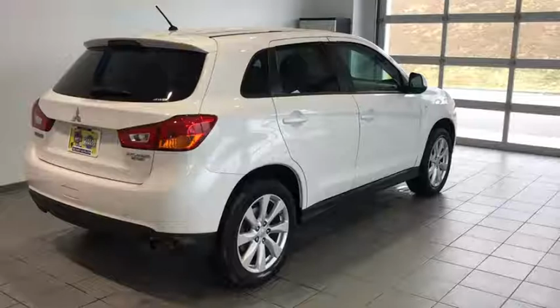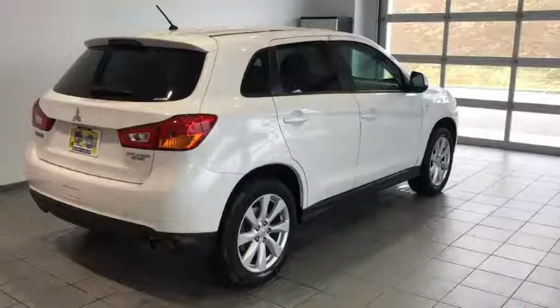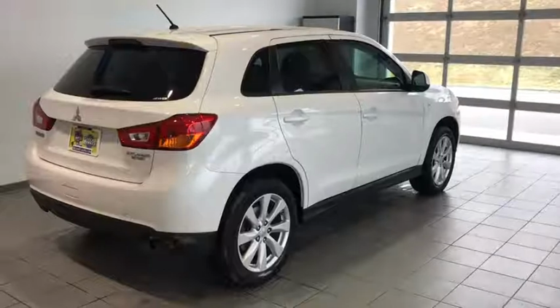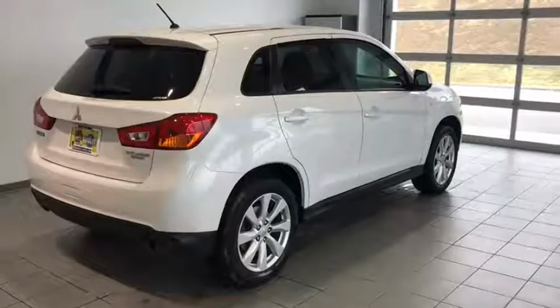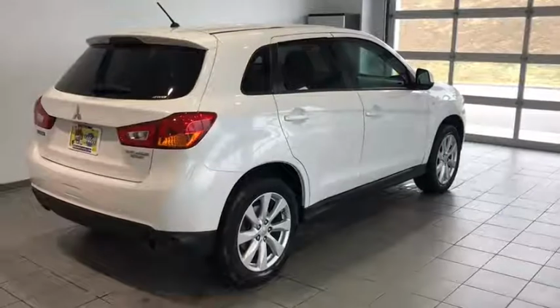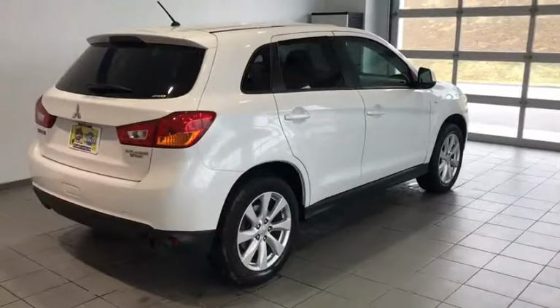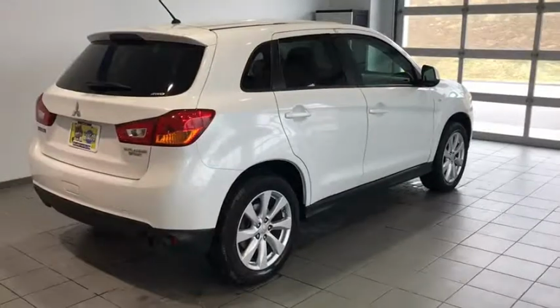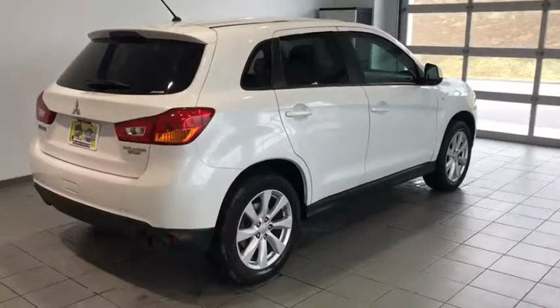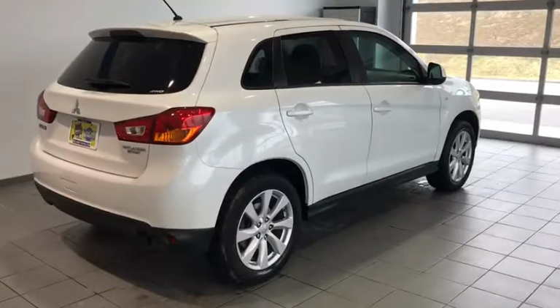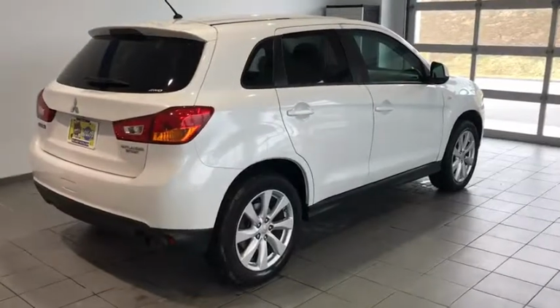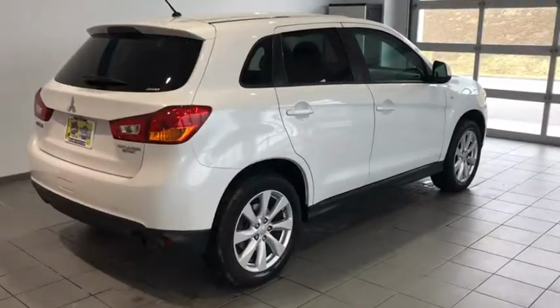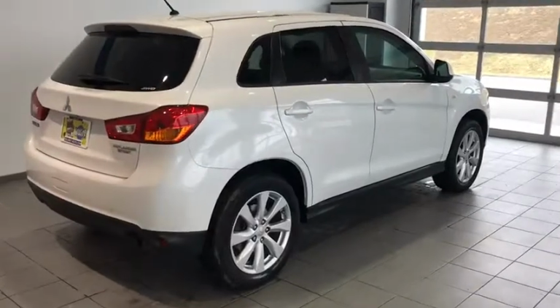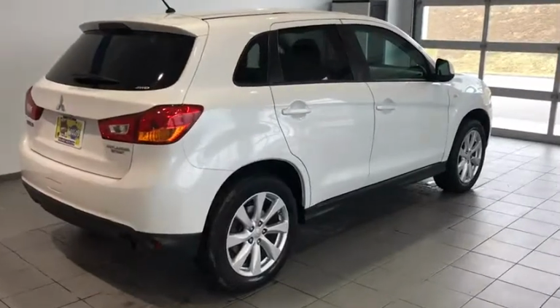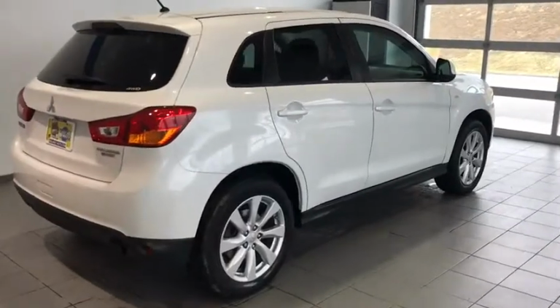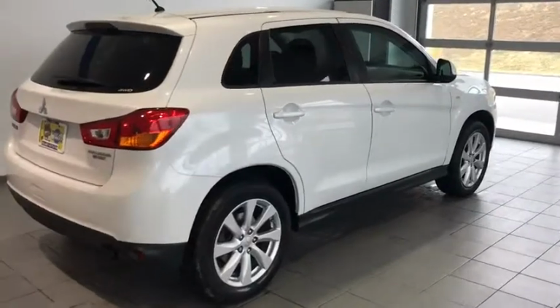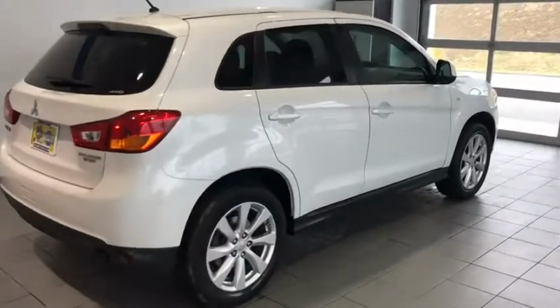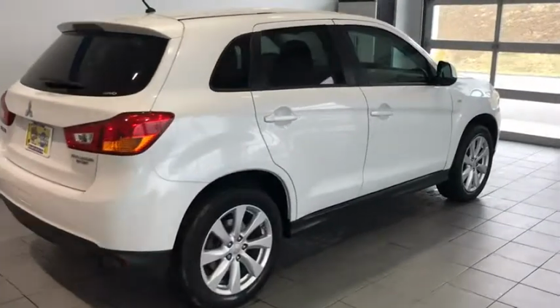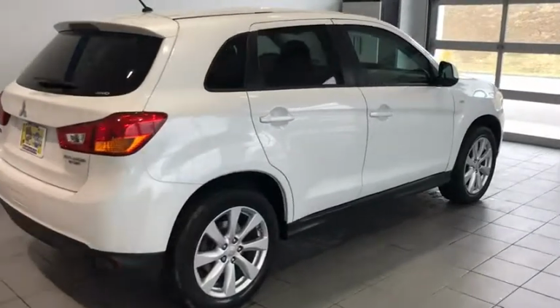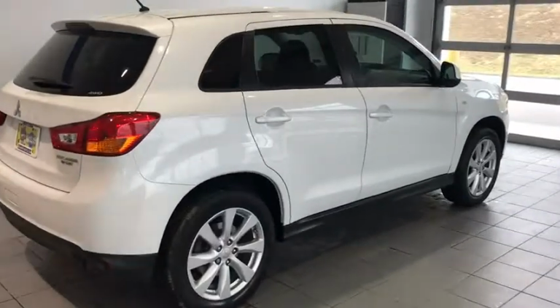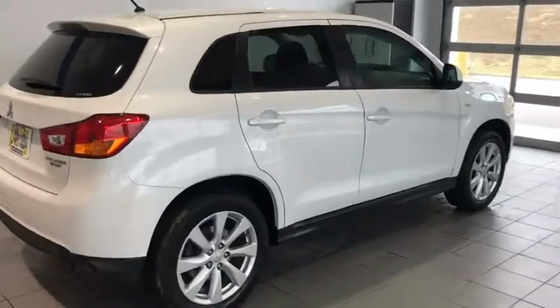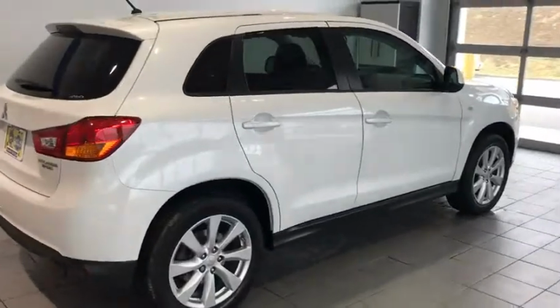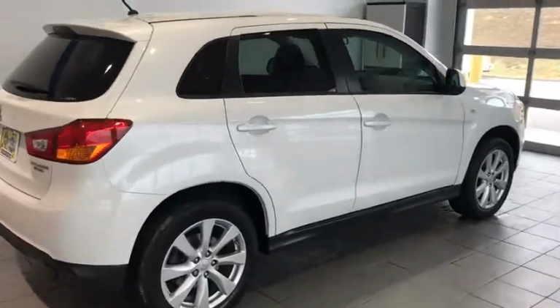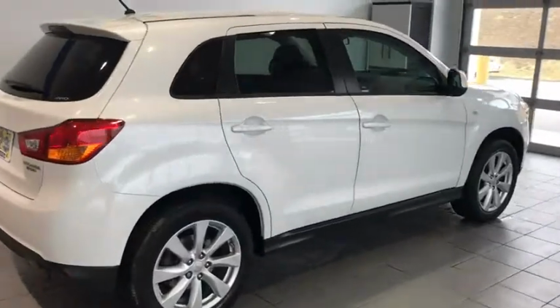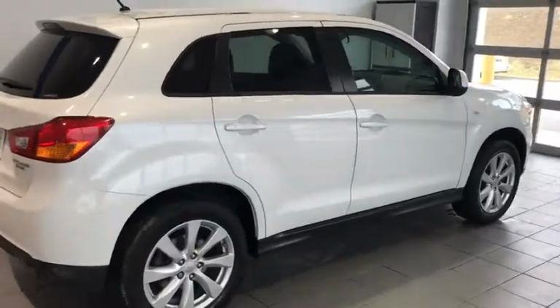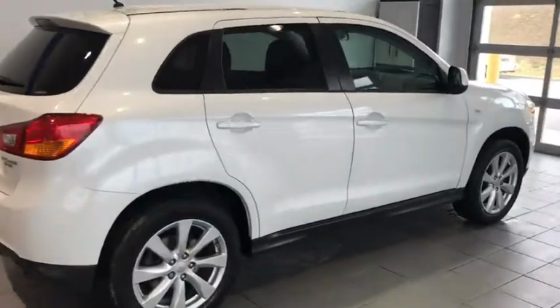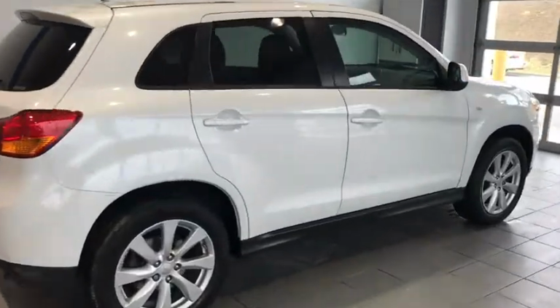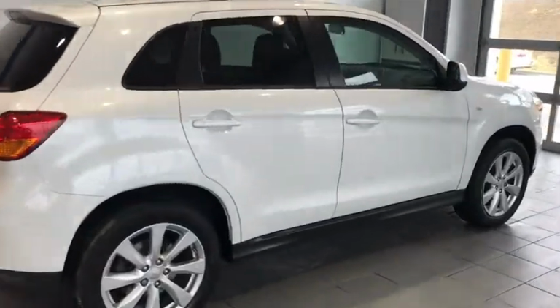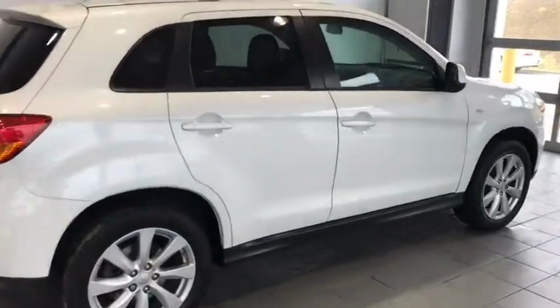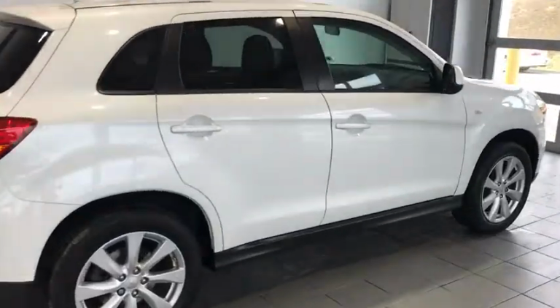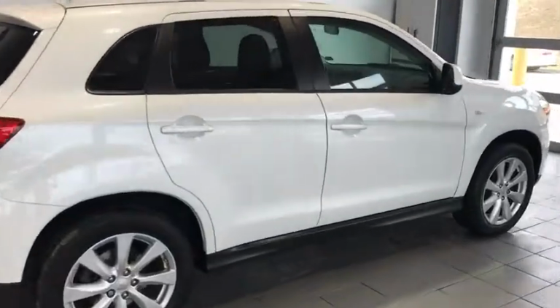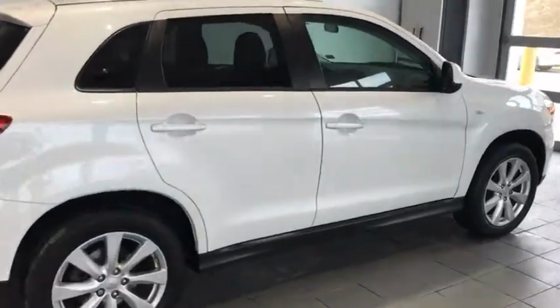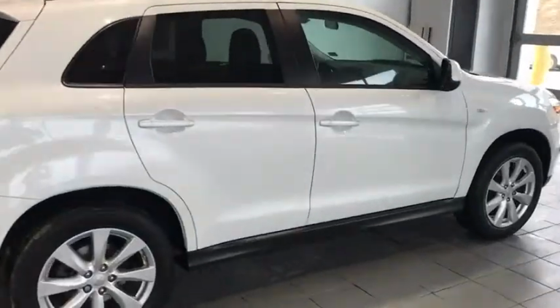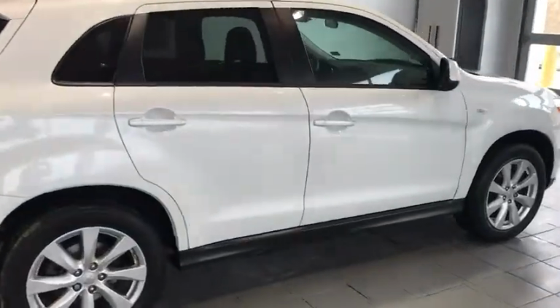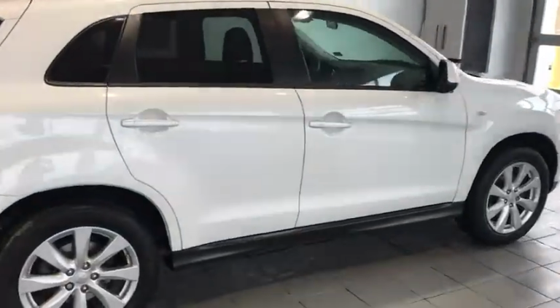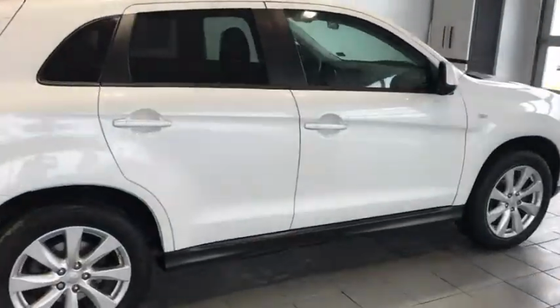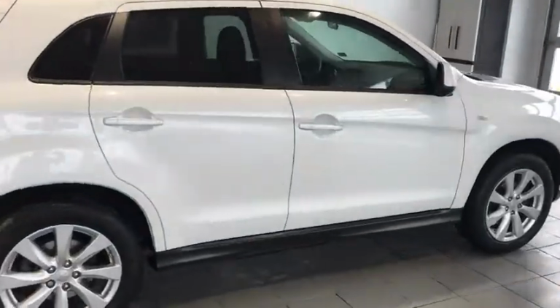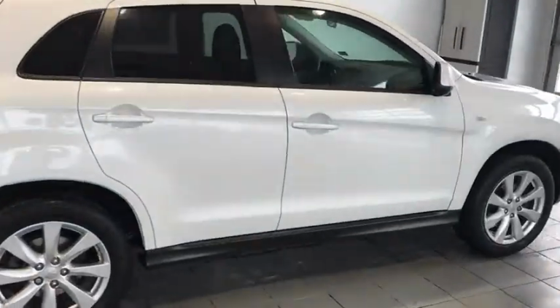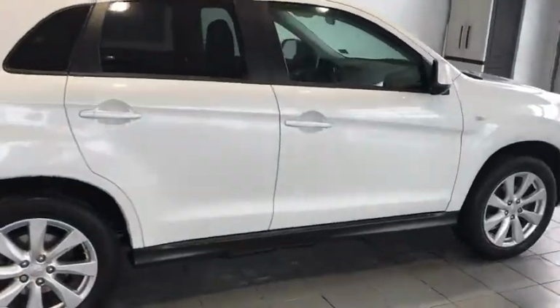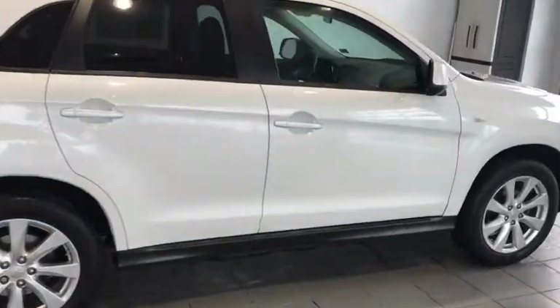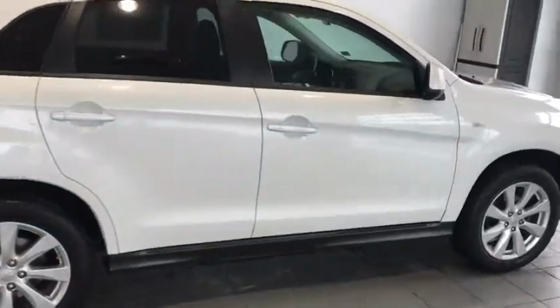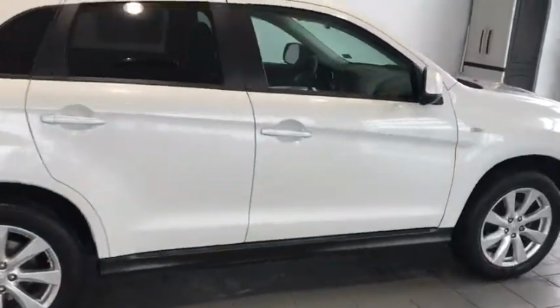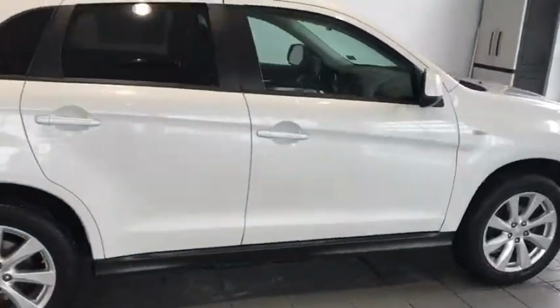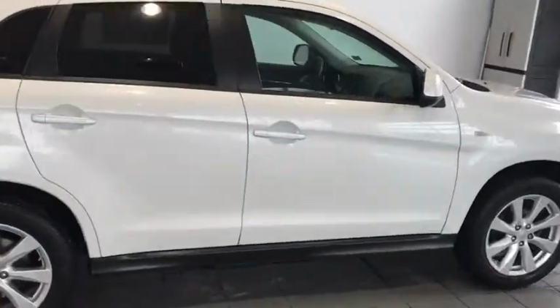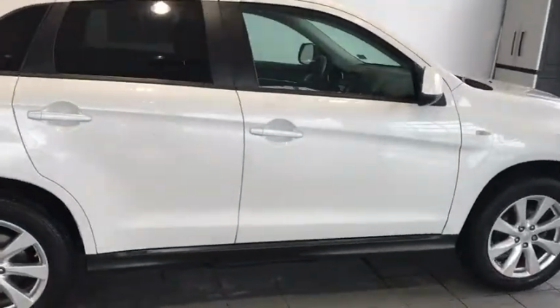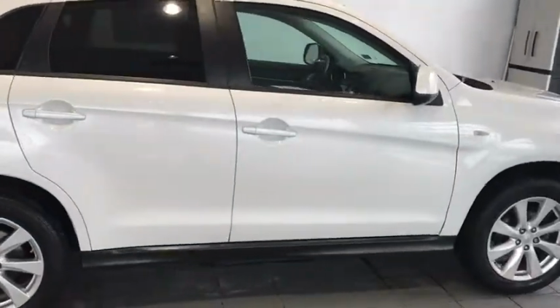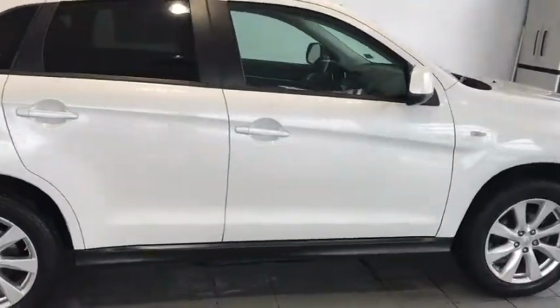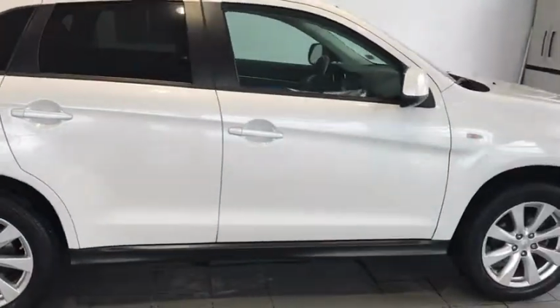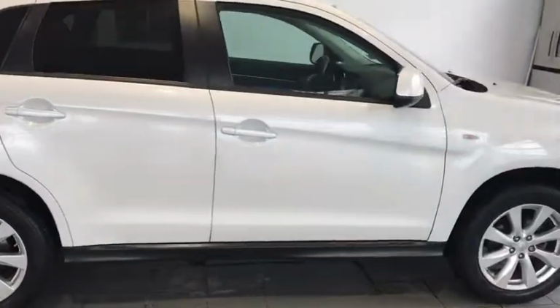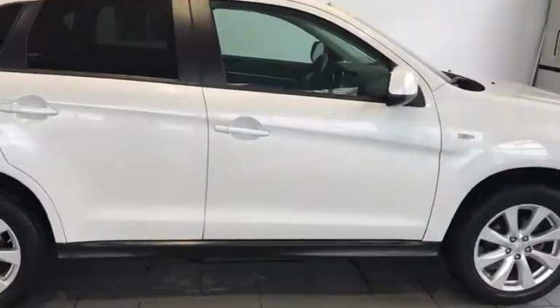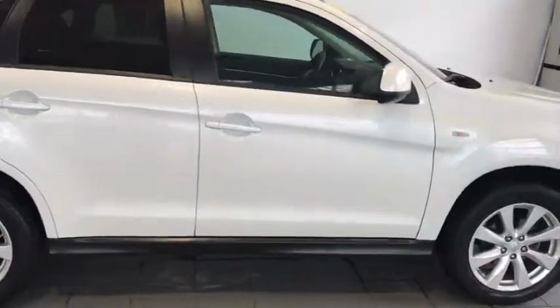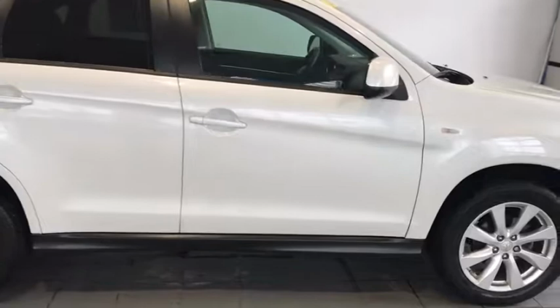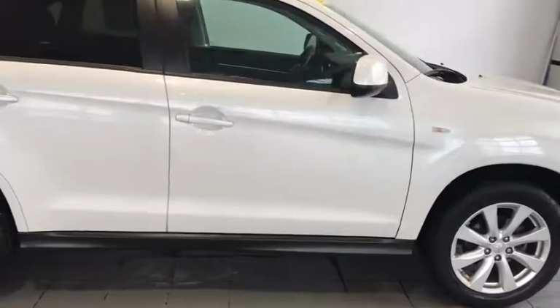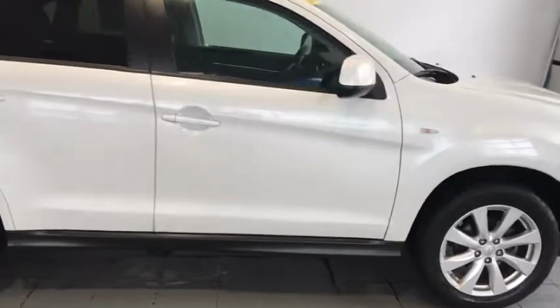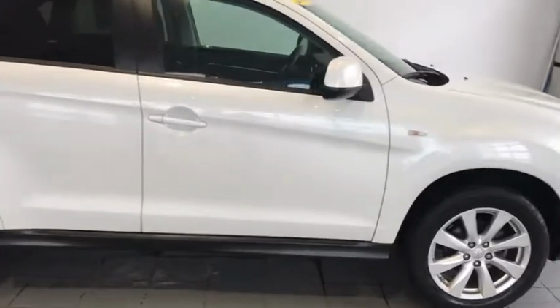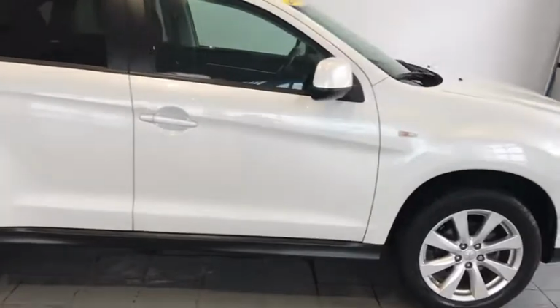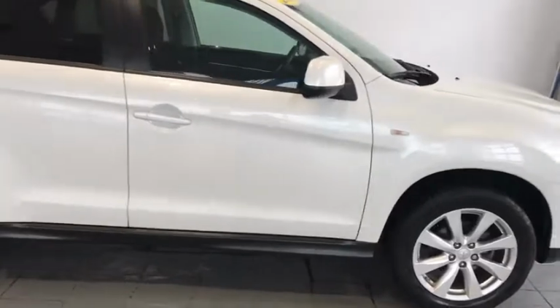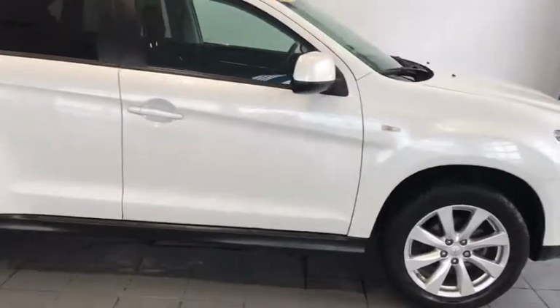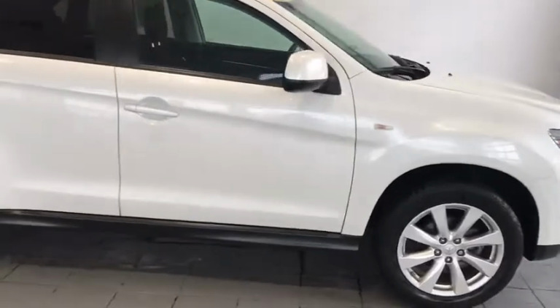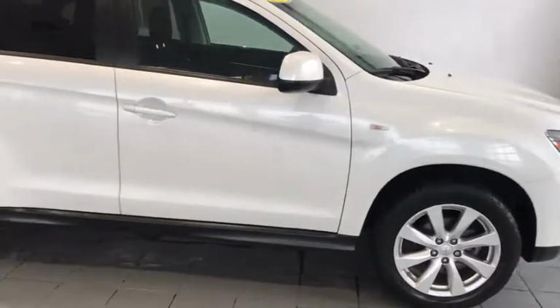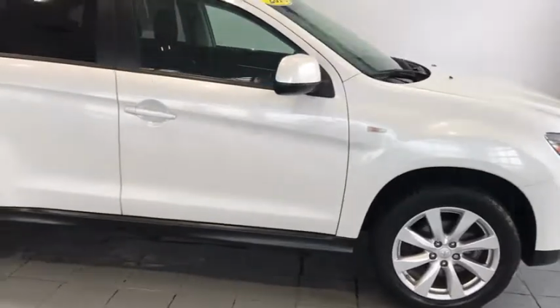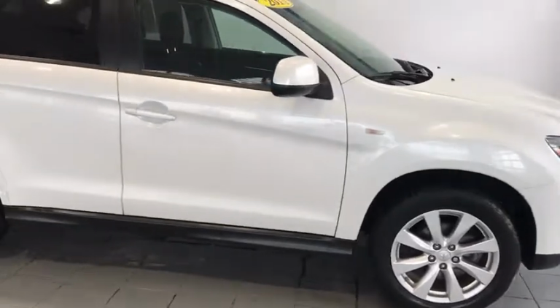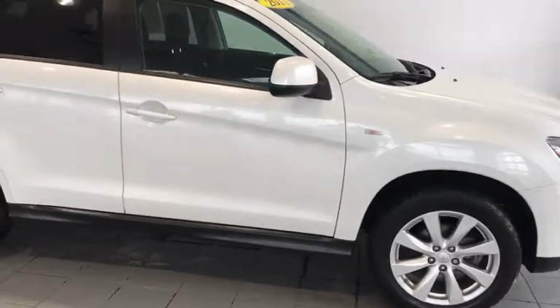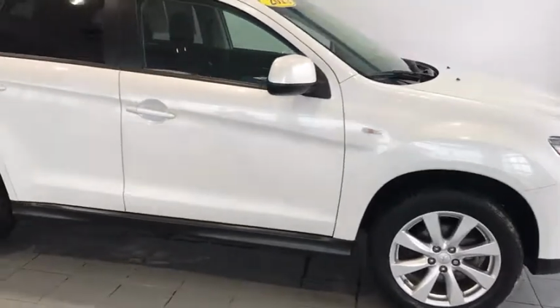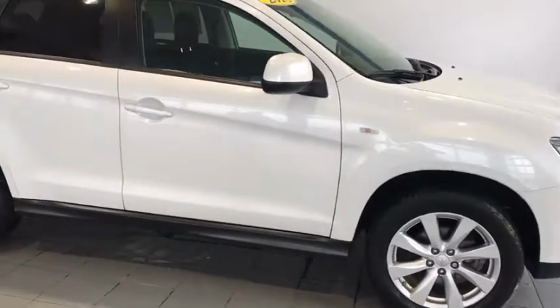Hey folks, Timberlander here with another Fresh Trade Alert. 2015 Mitsubishi Outlander Sport.